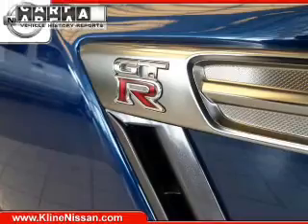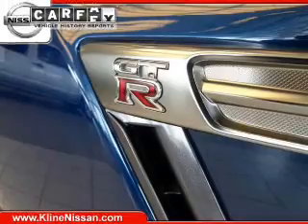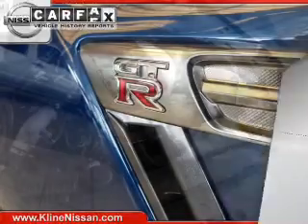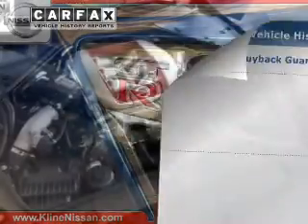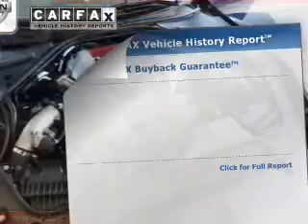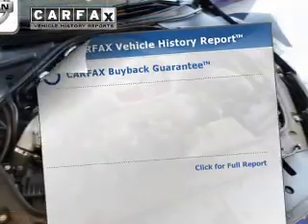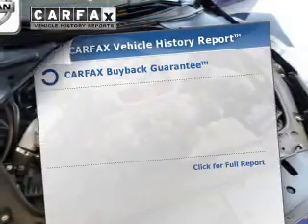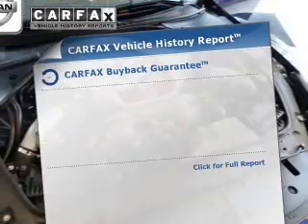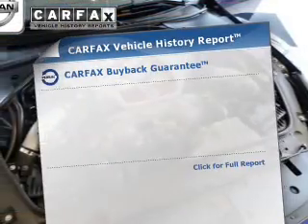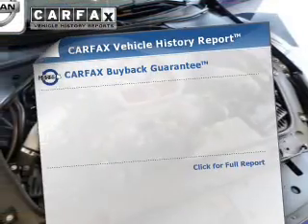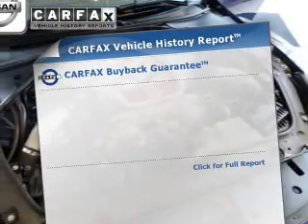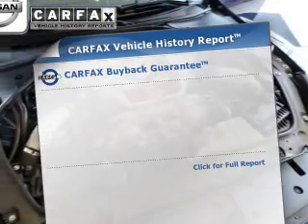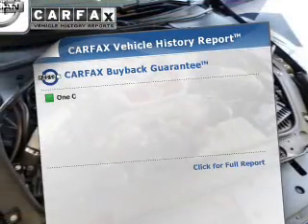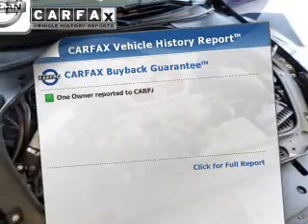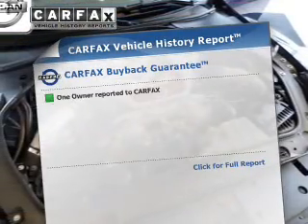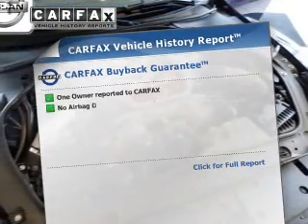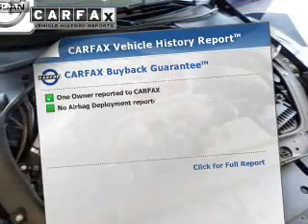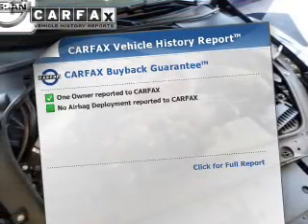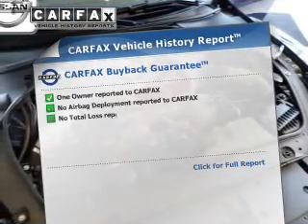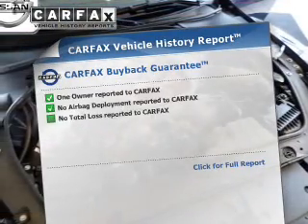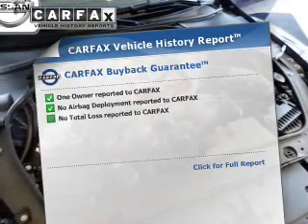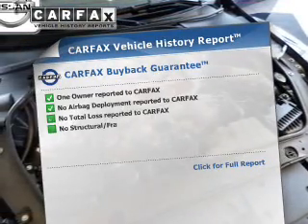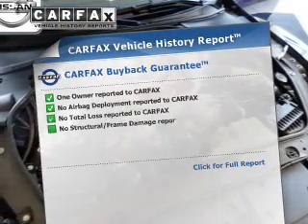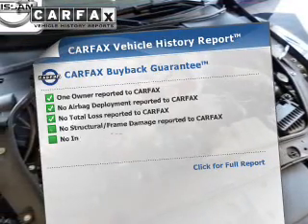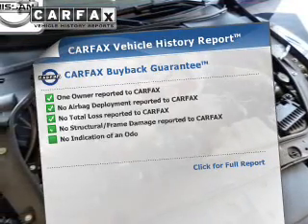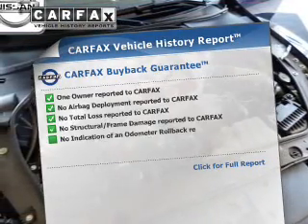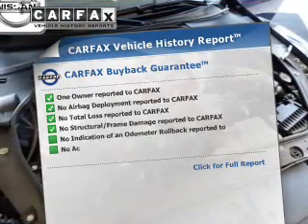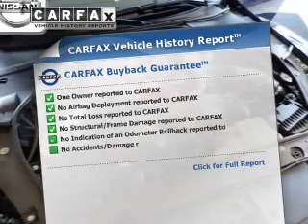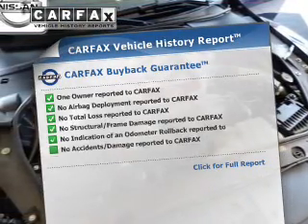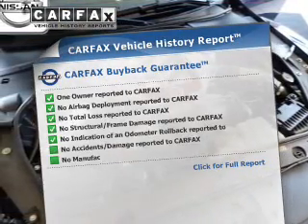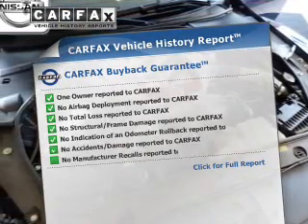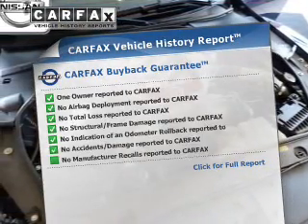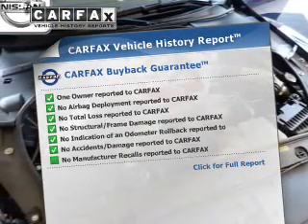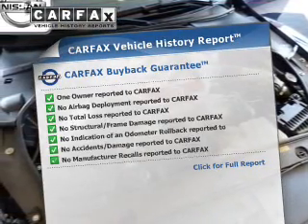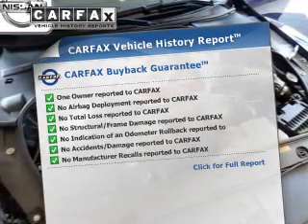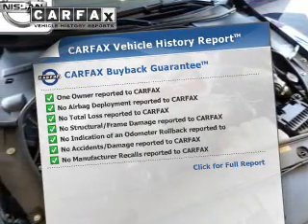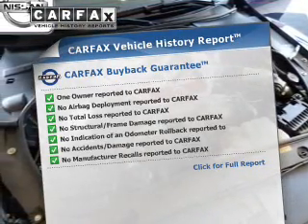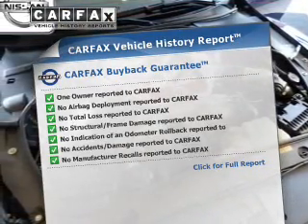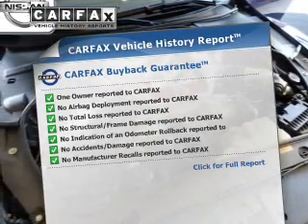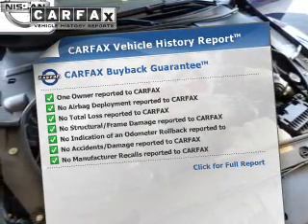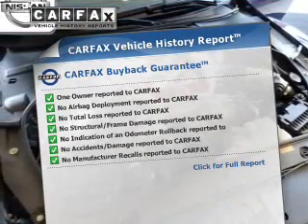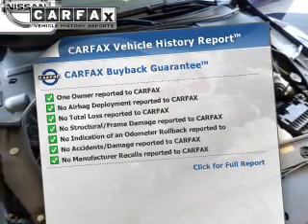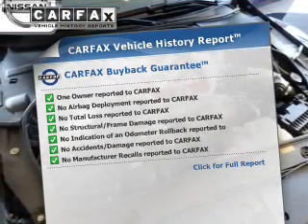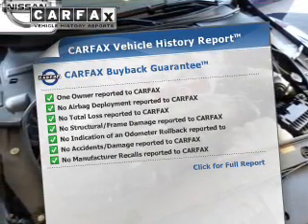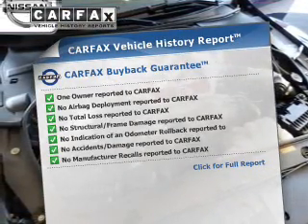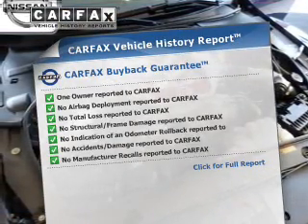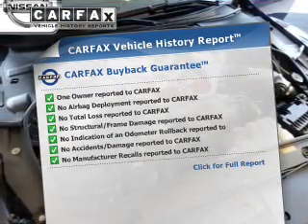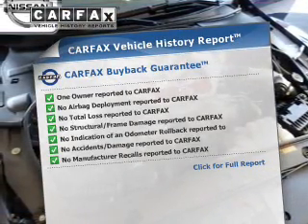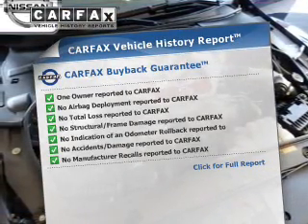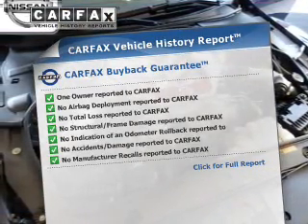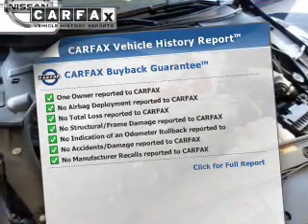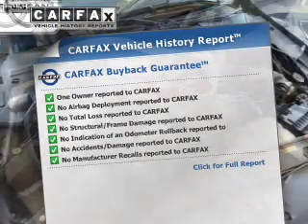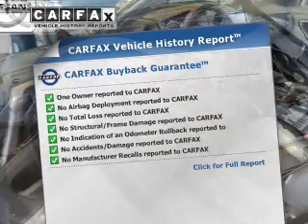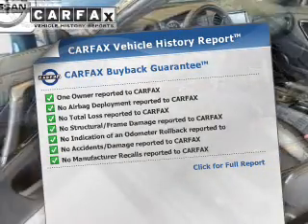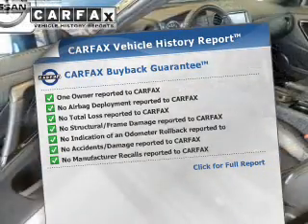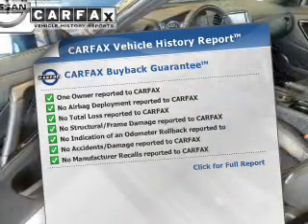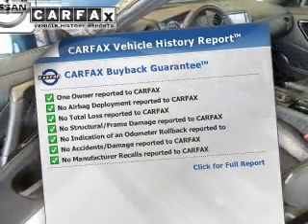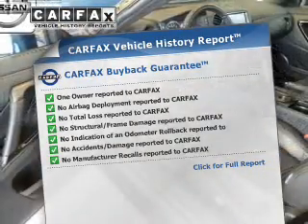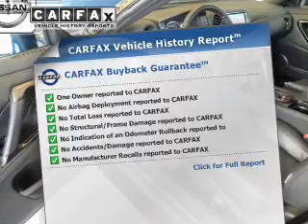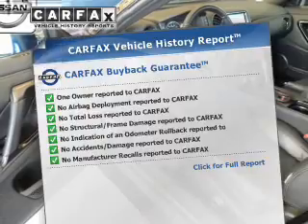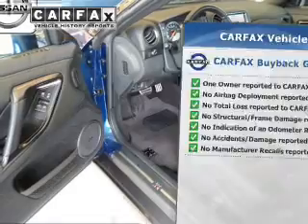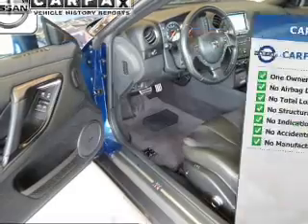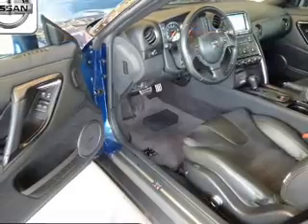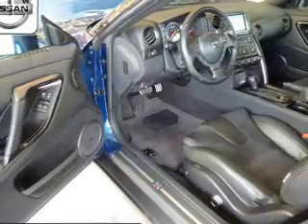This vehicle comes with a Carfax report which reduces your buying risk by providing the vehicle's history before you purchase.